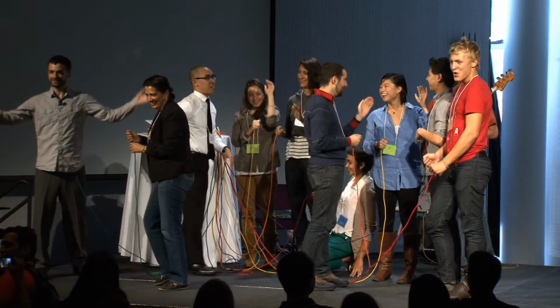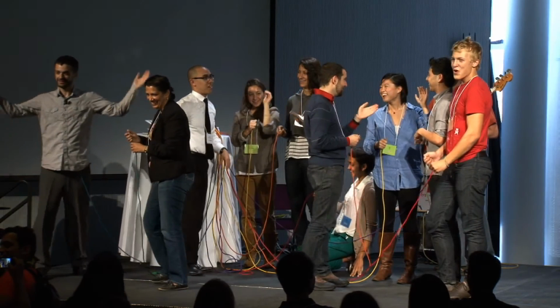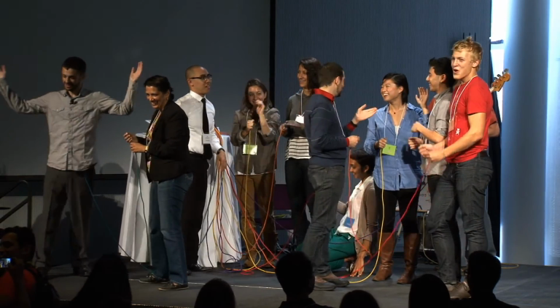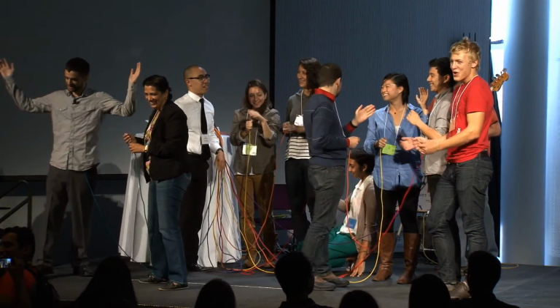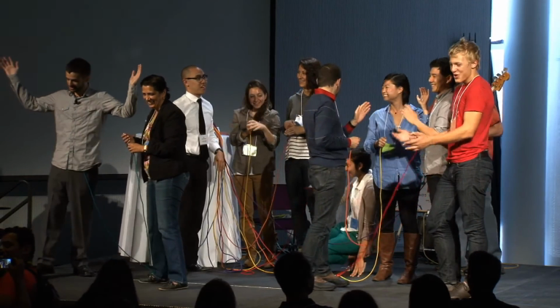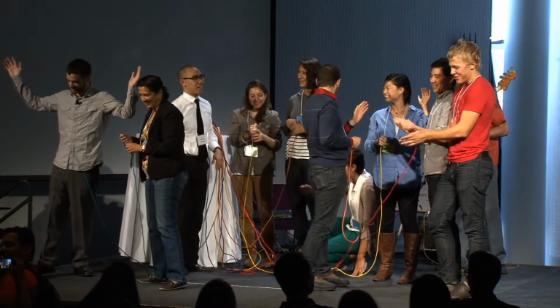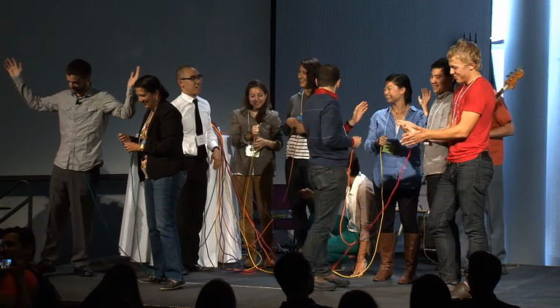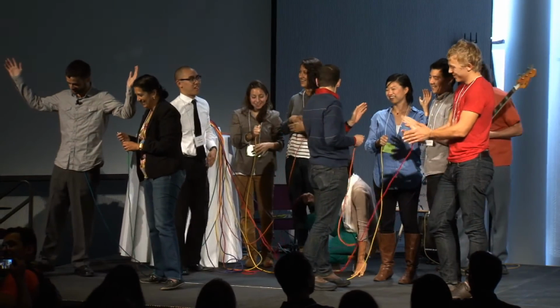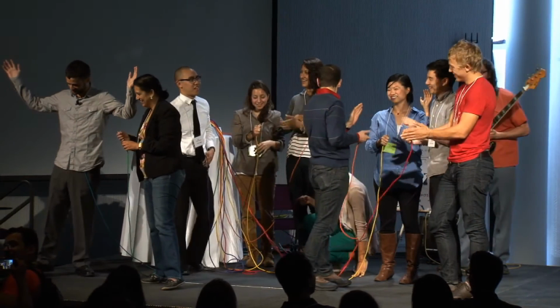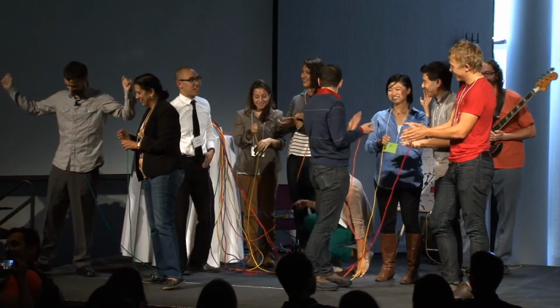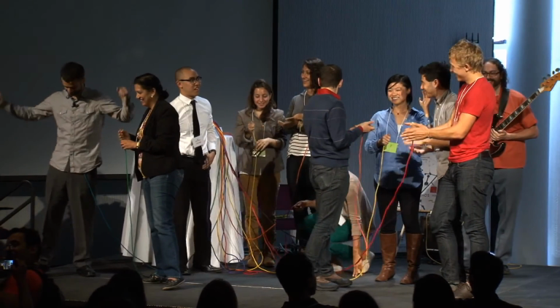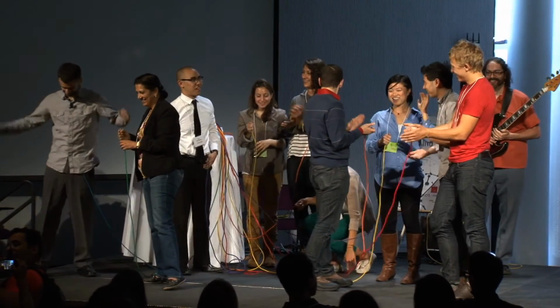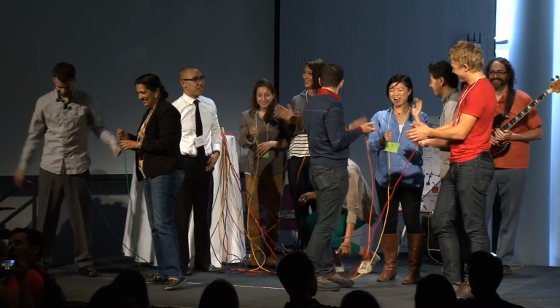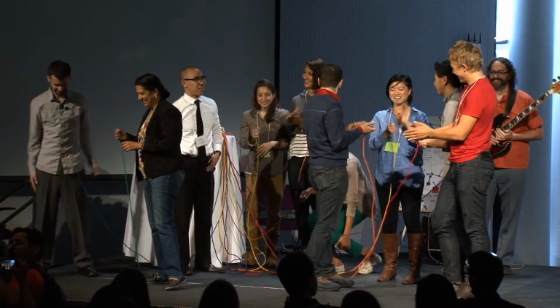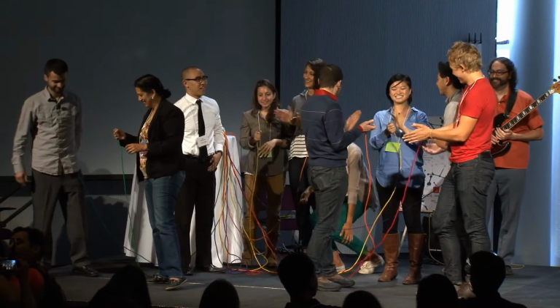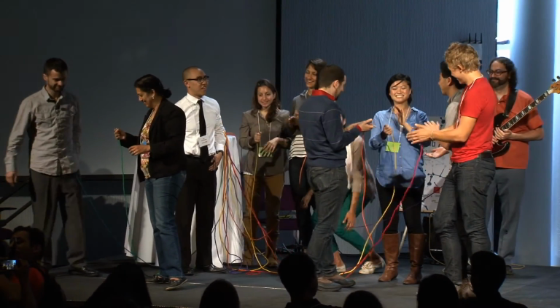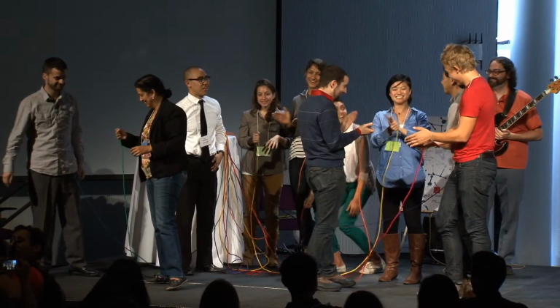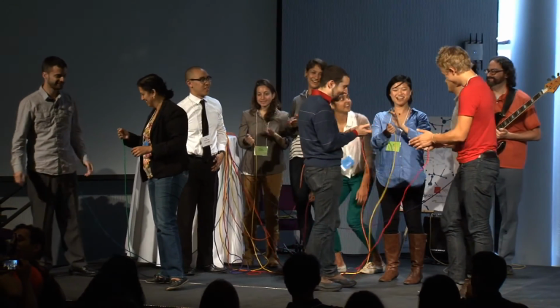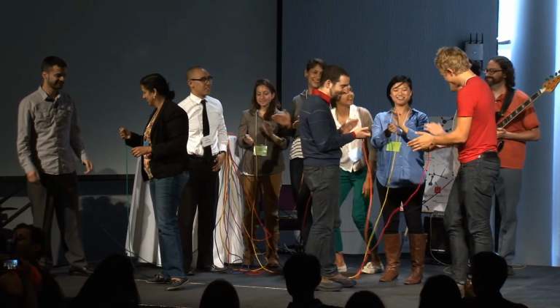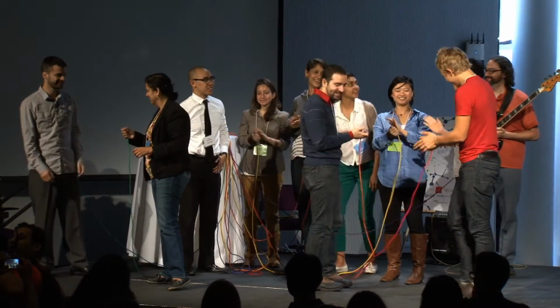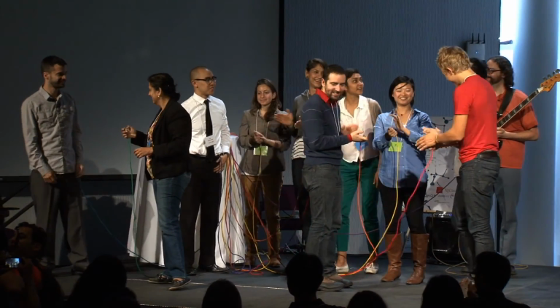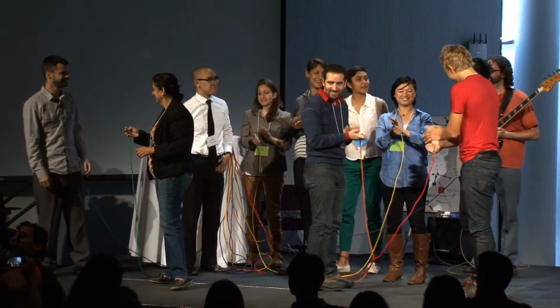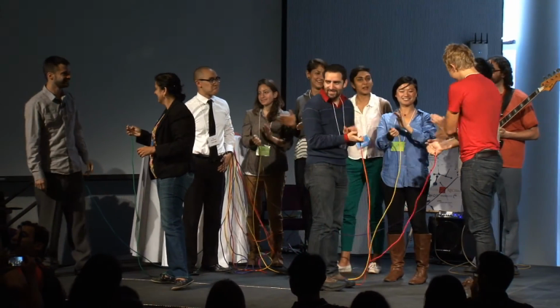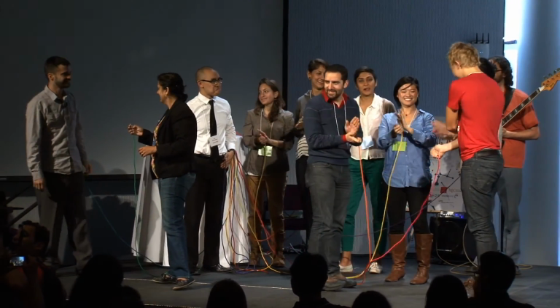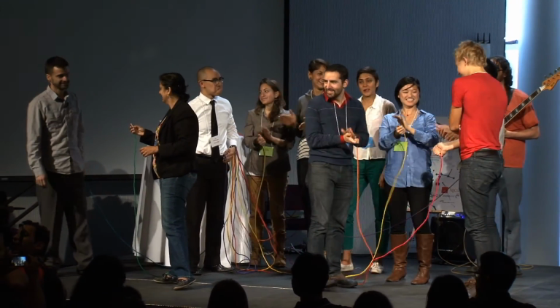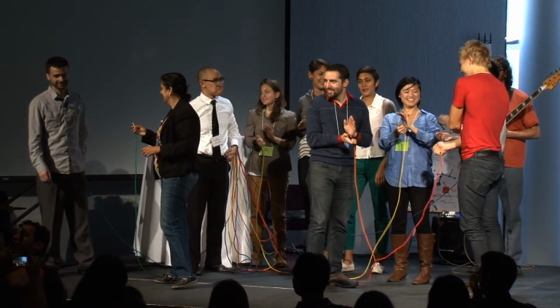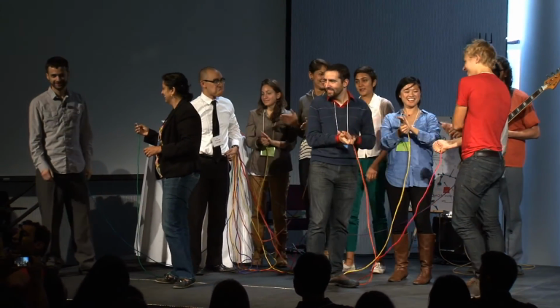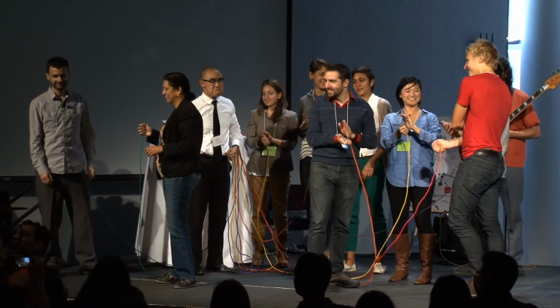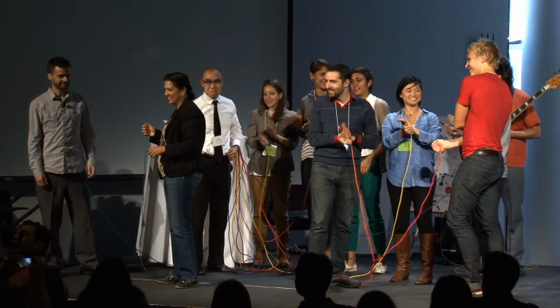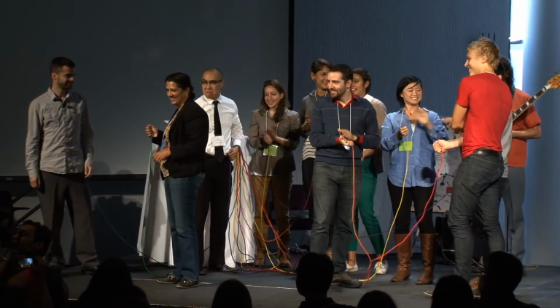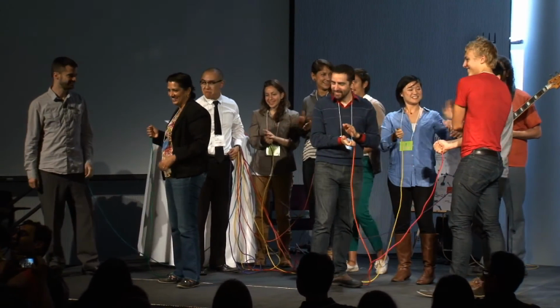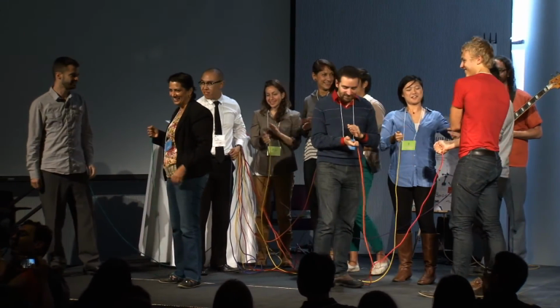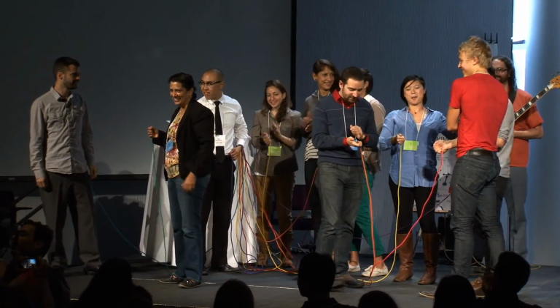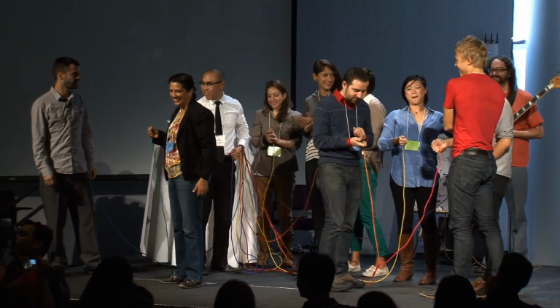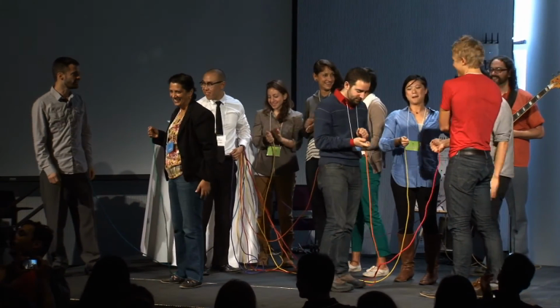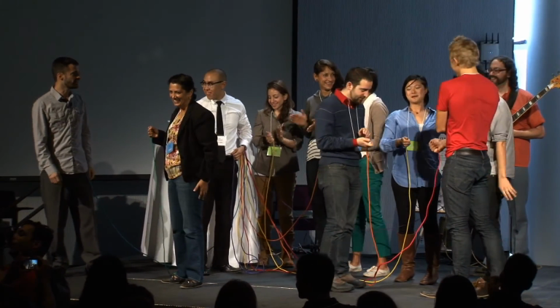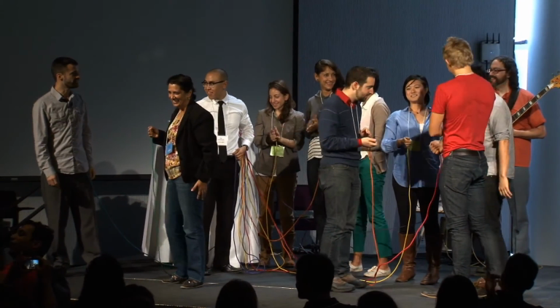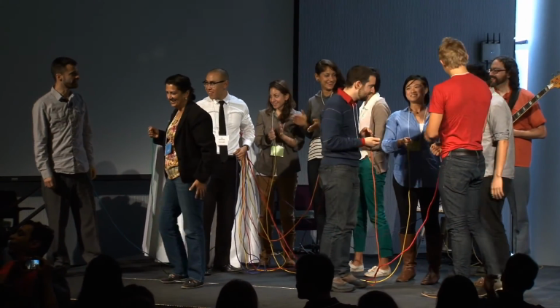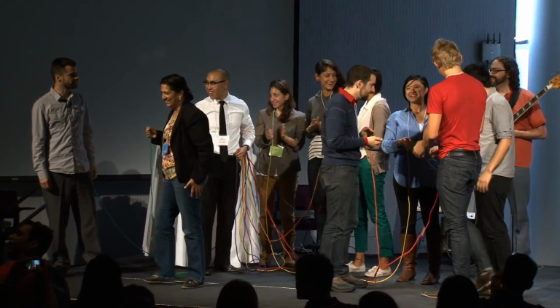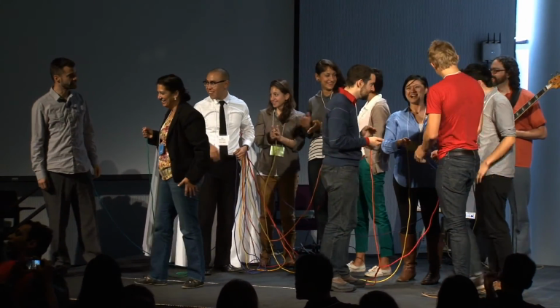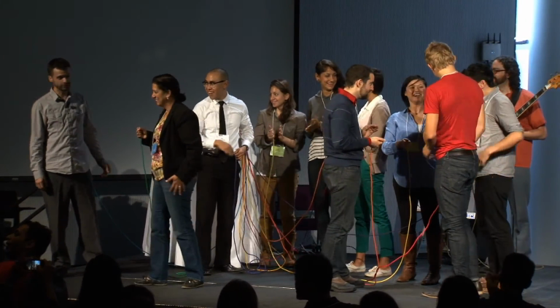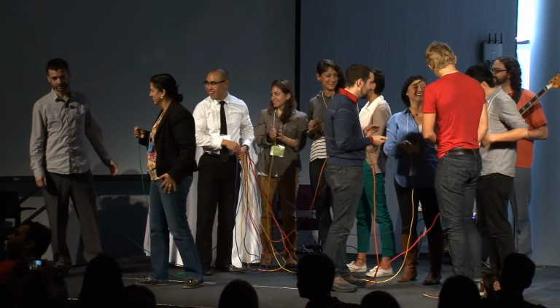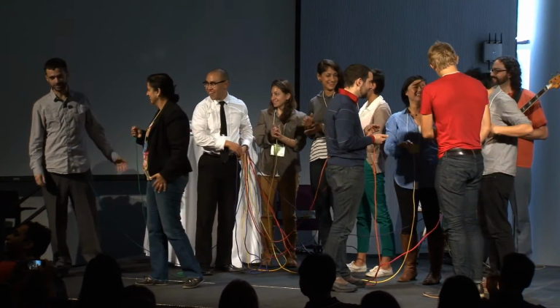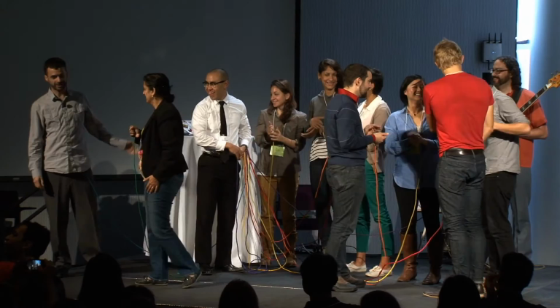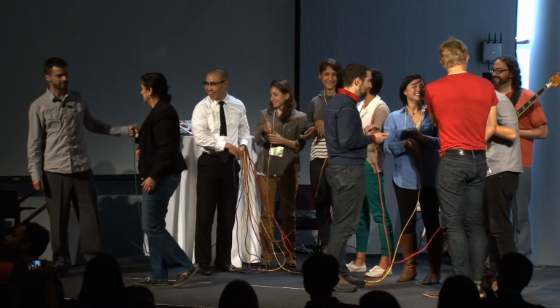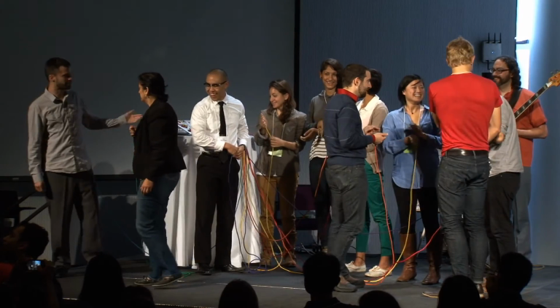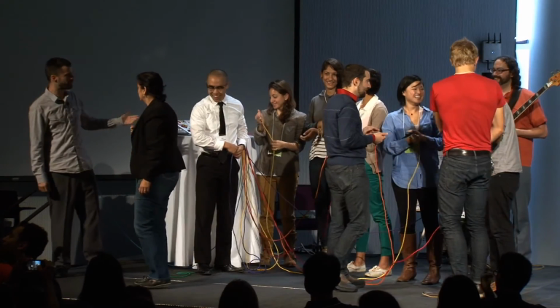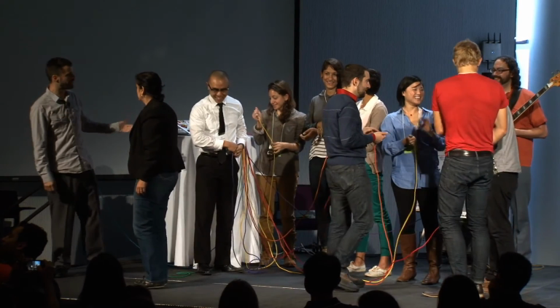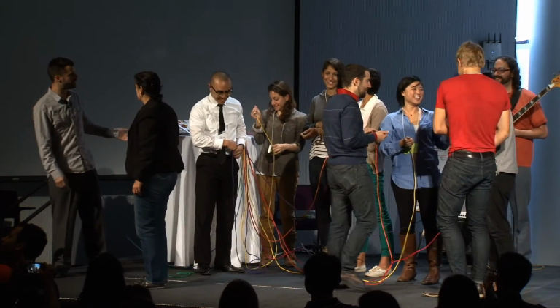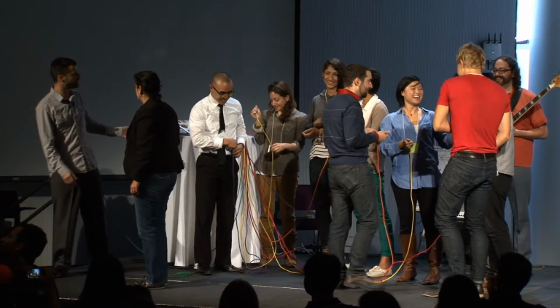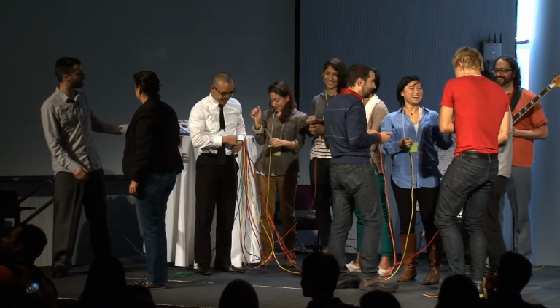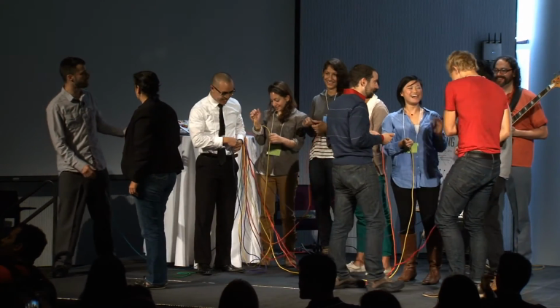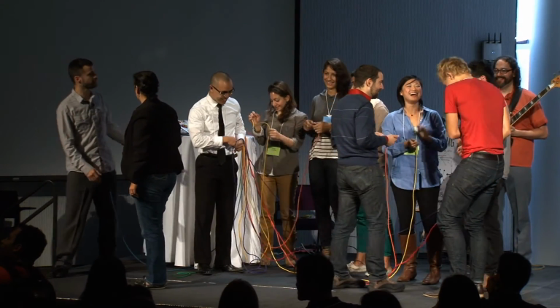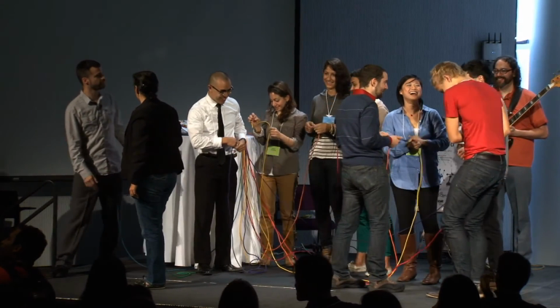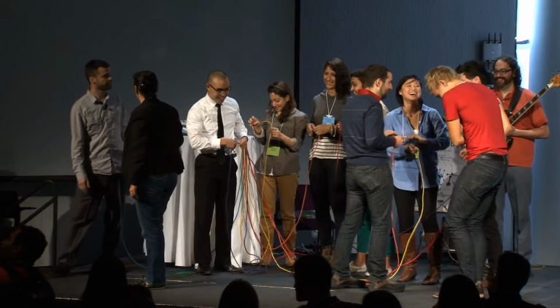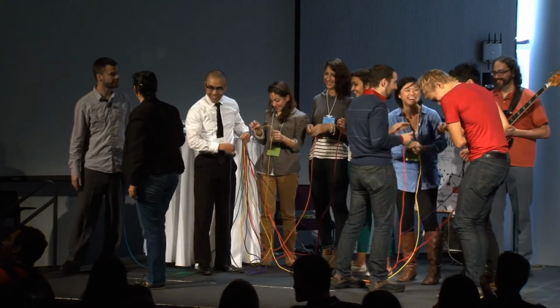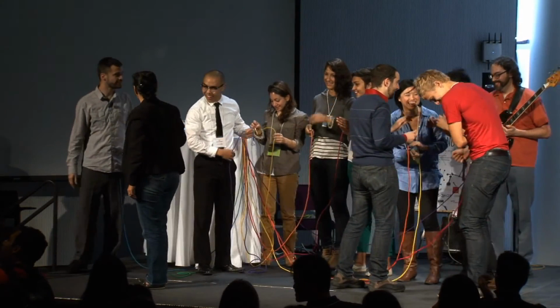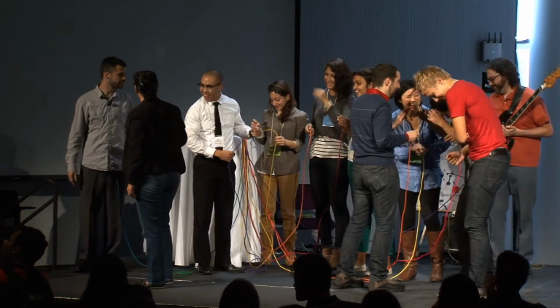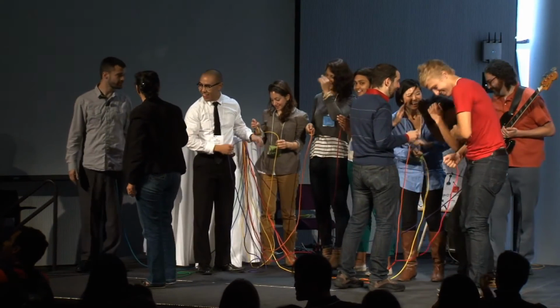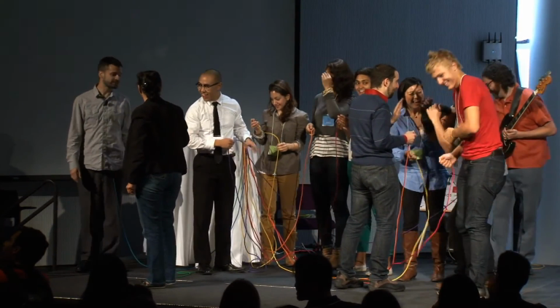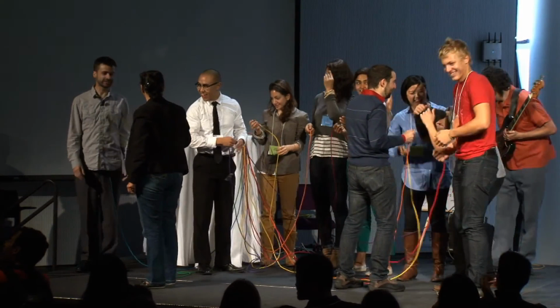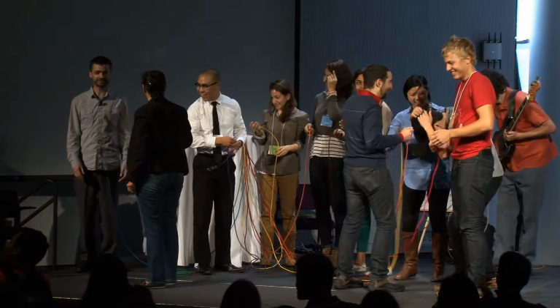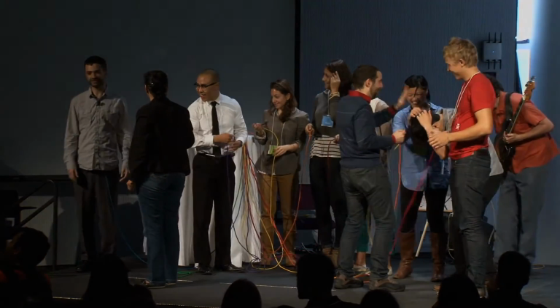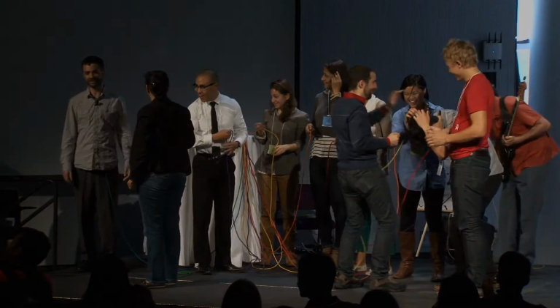Thank you. Thank you to the Makey Makey Band and our volunteer human synthesizer. You are the Makey Makey experience.